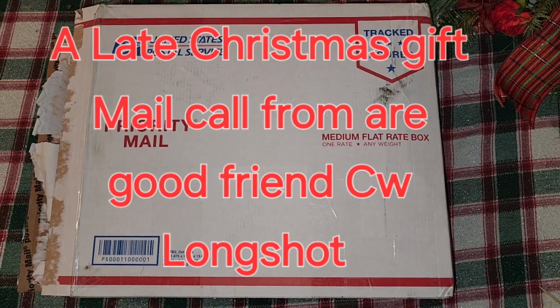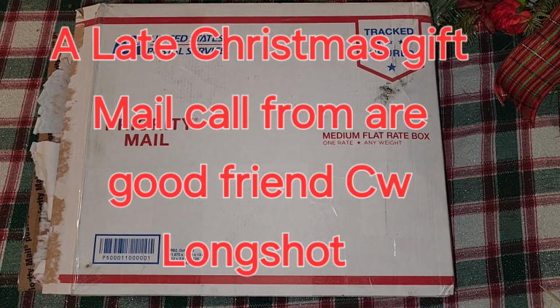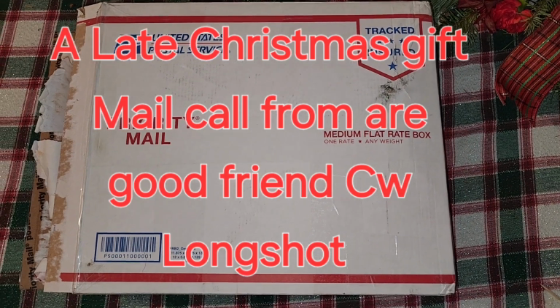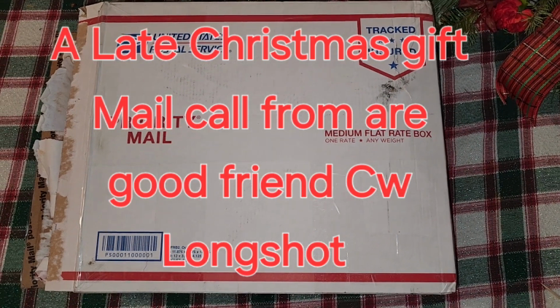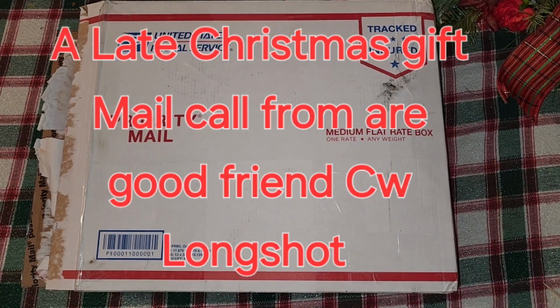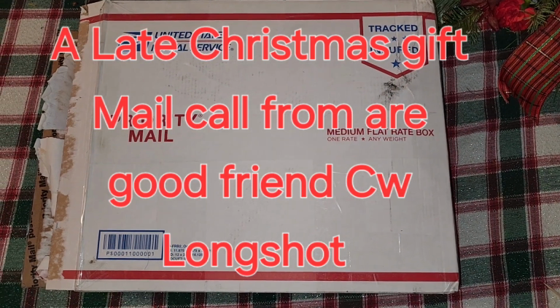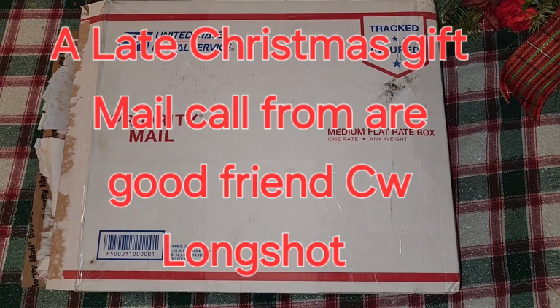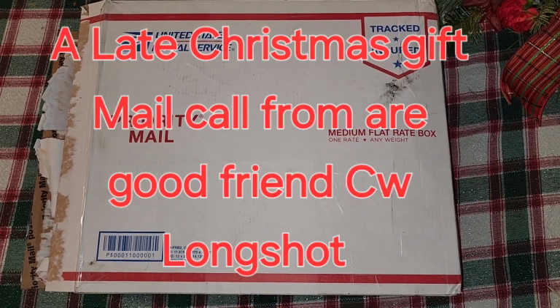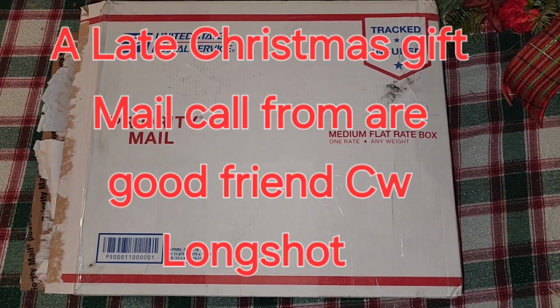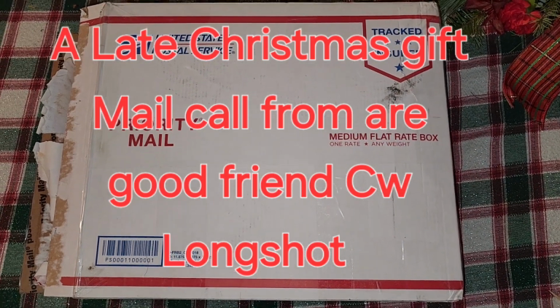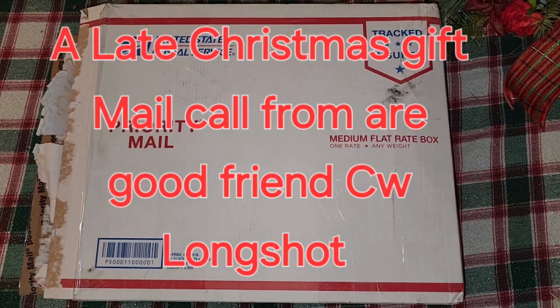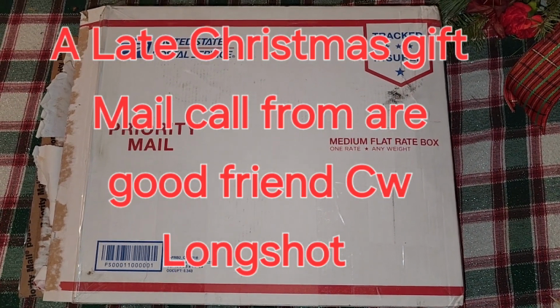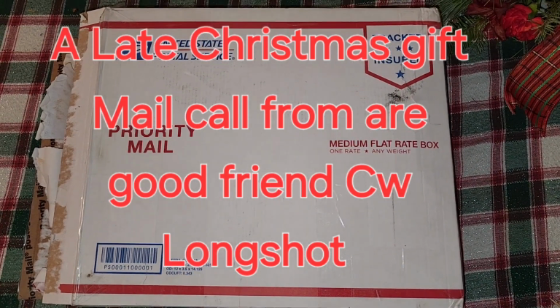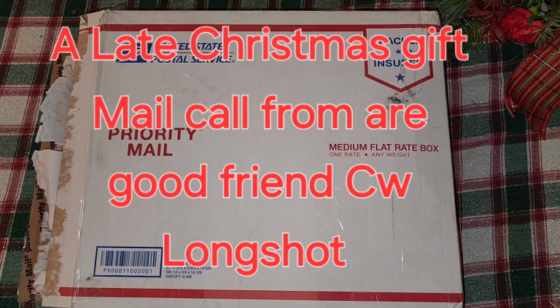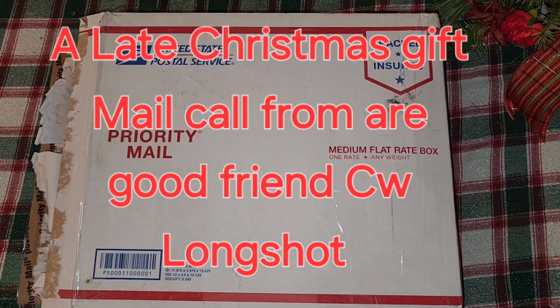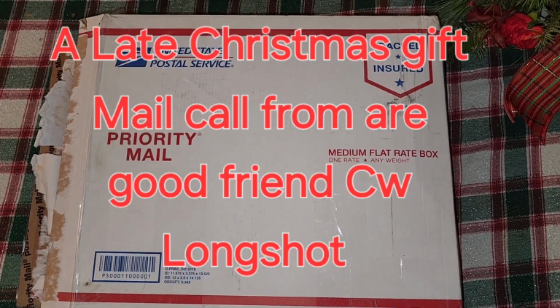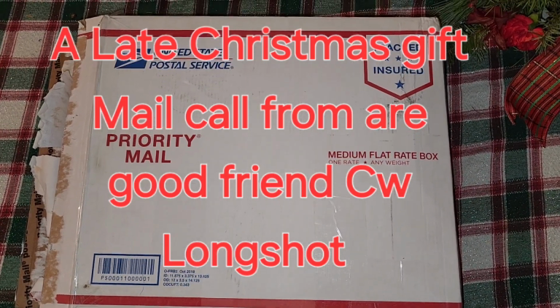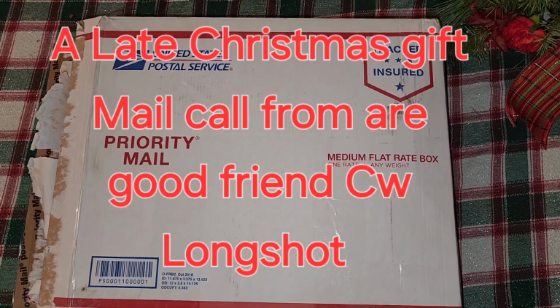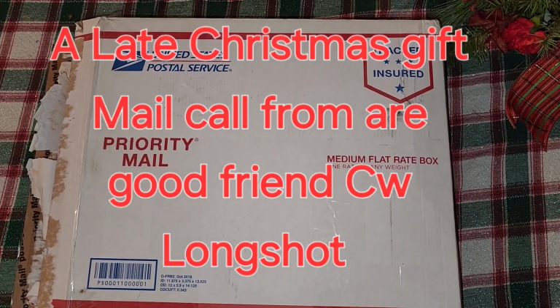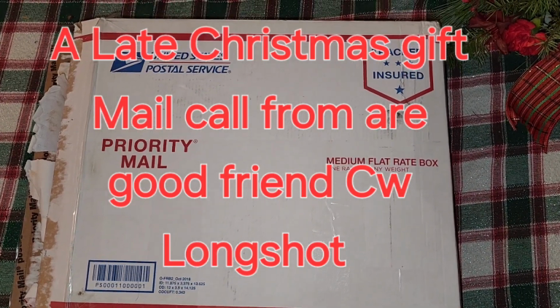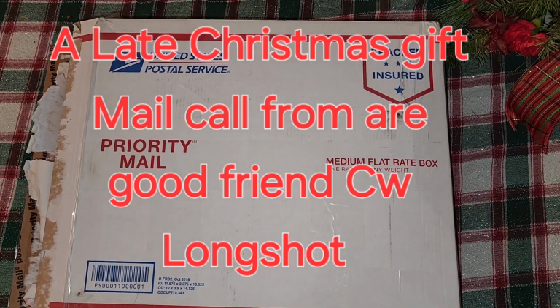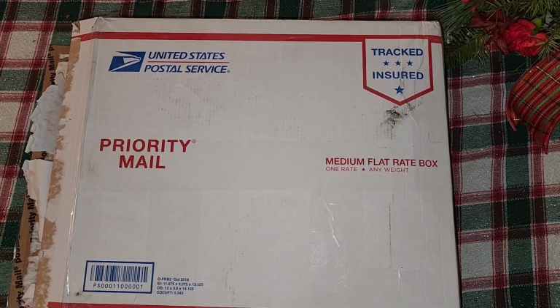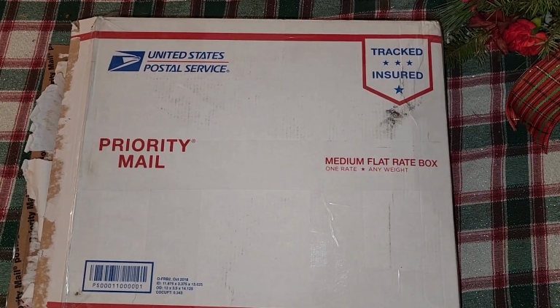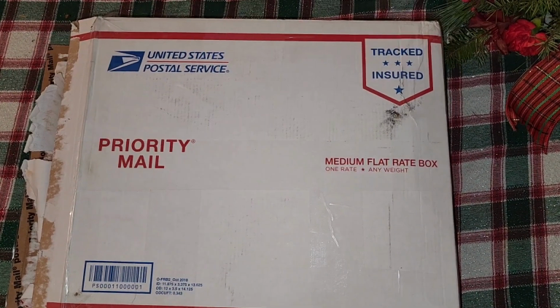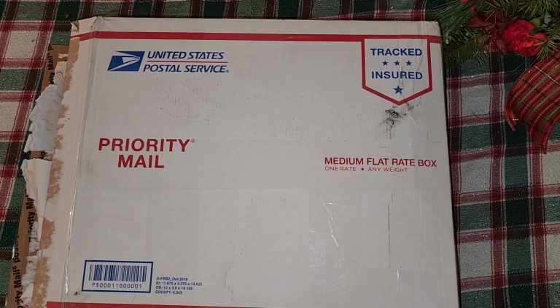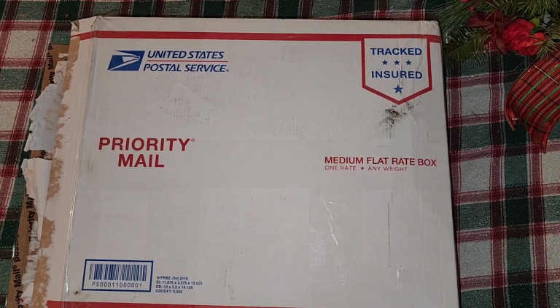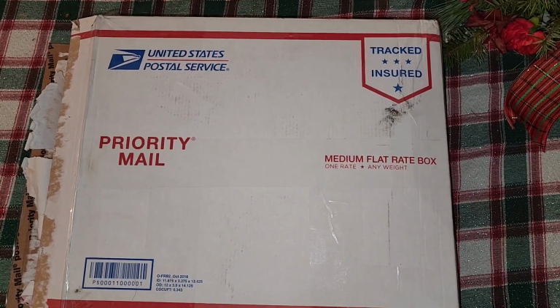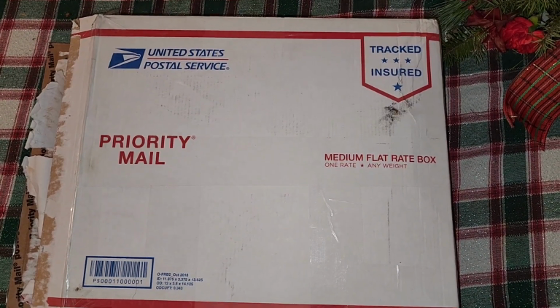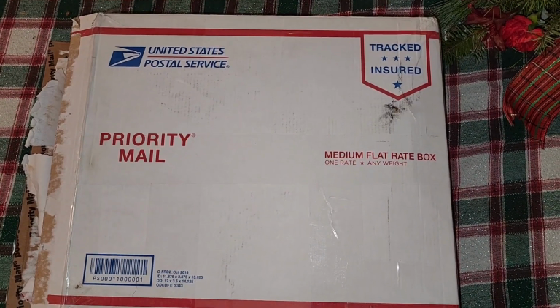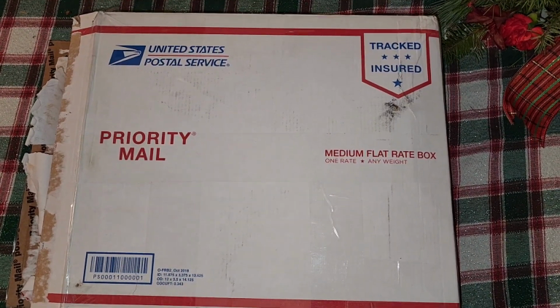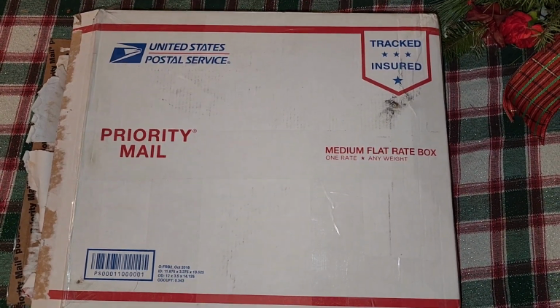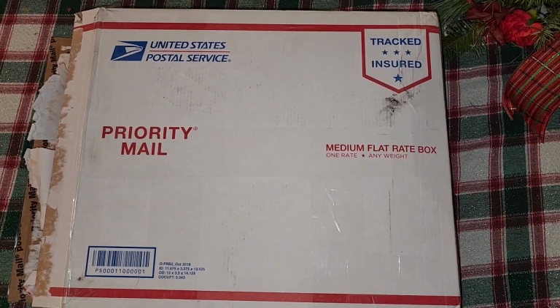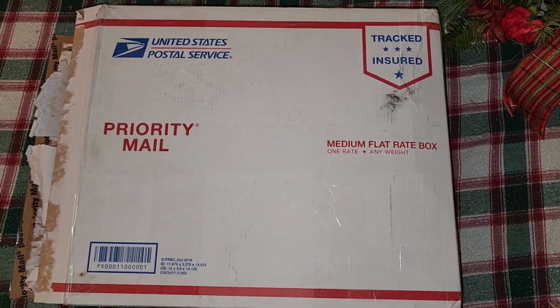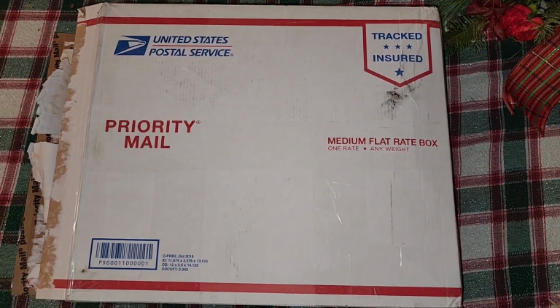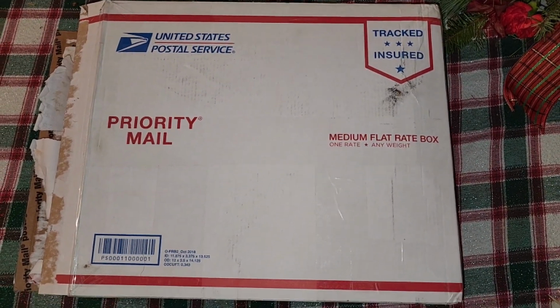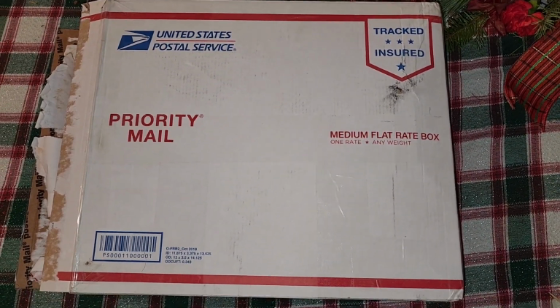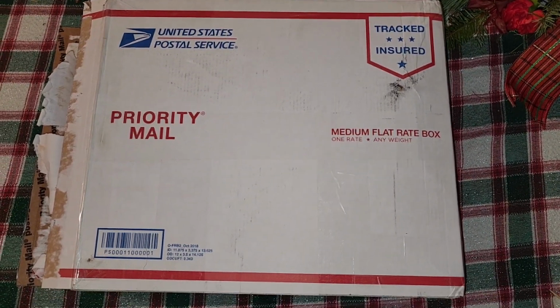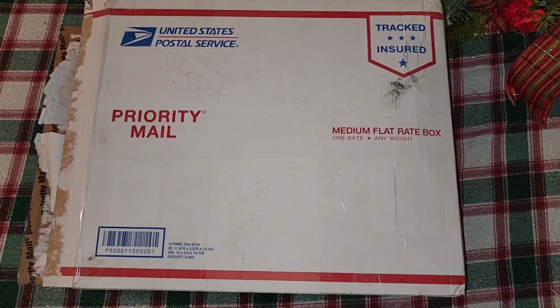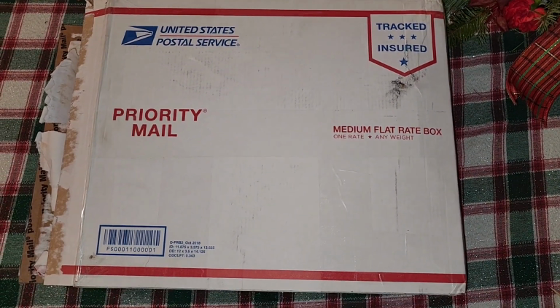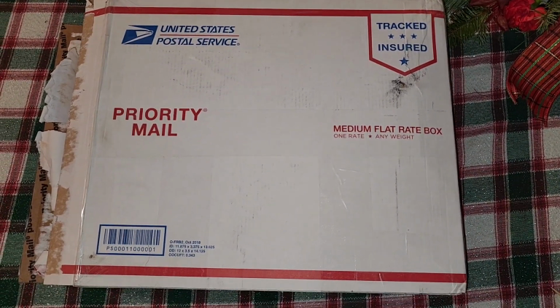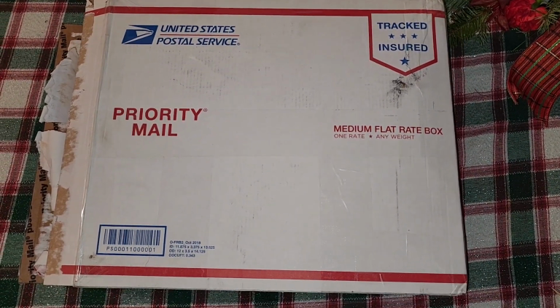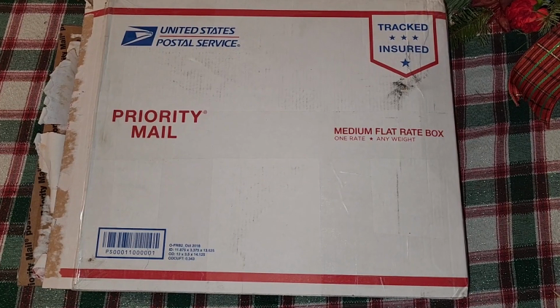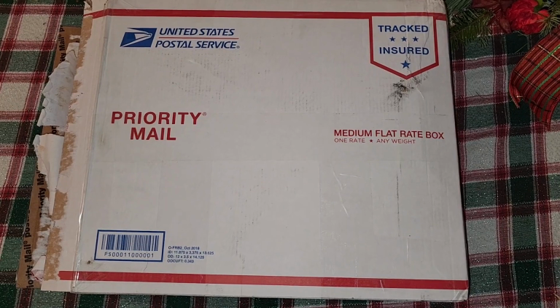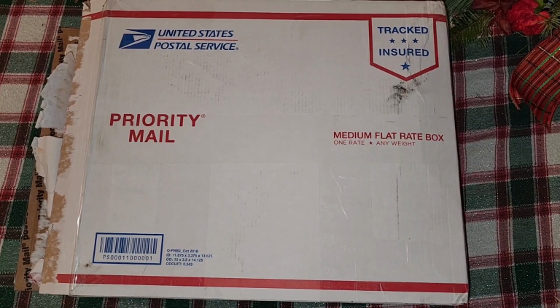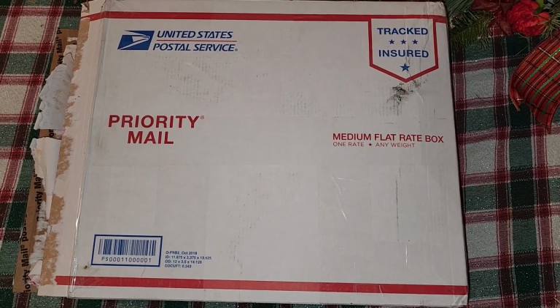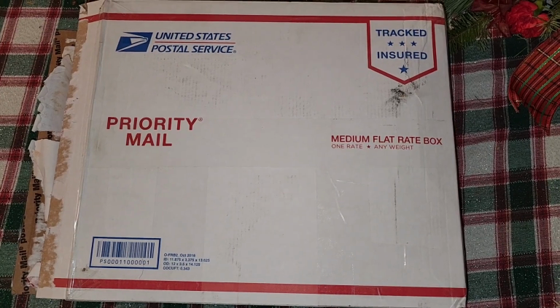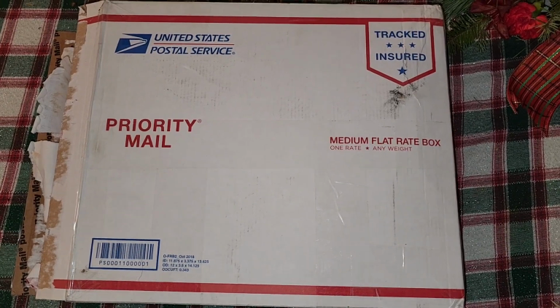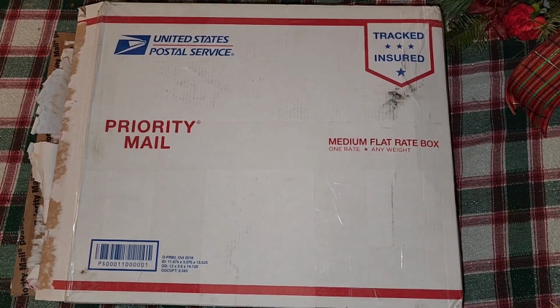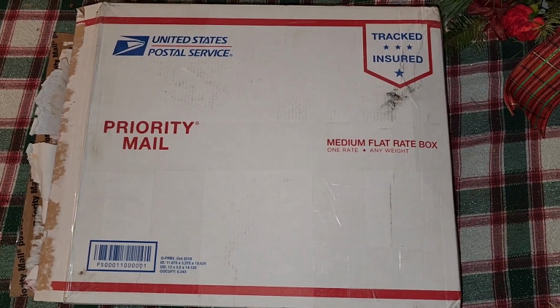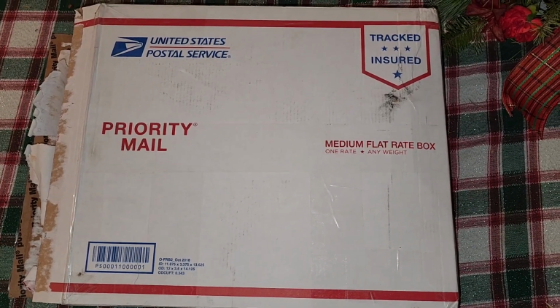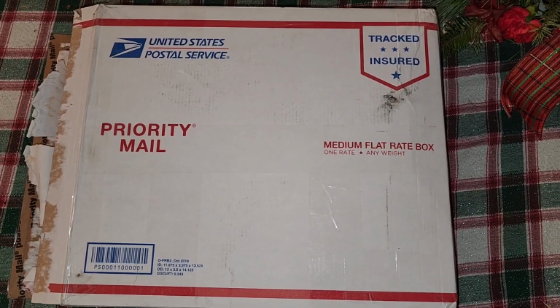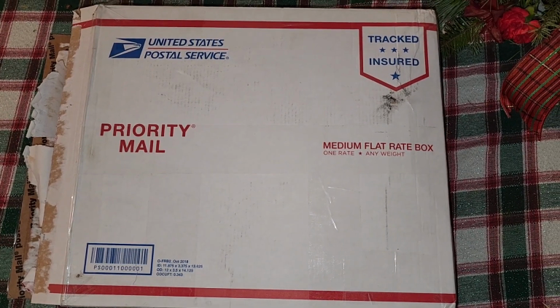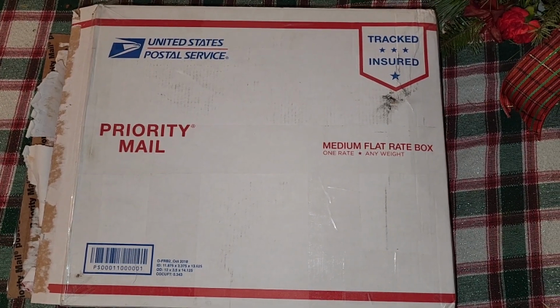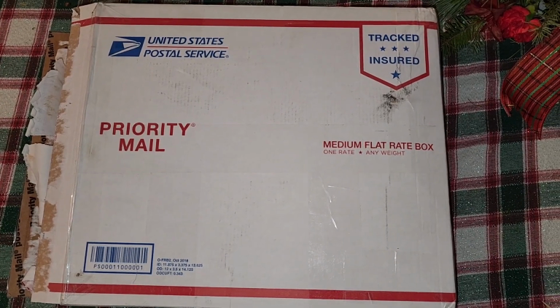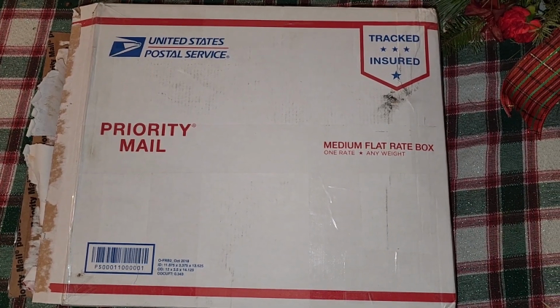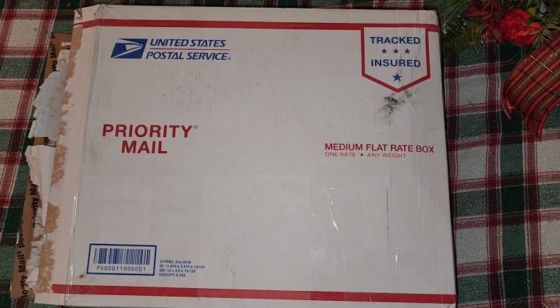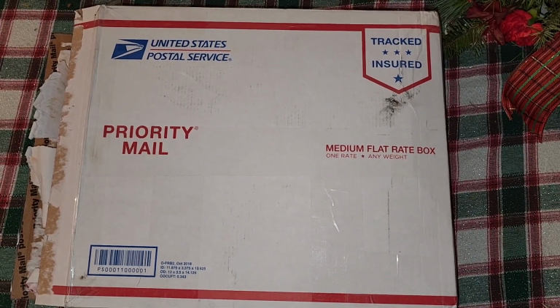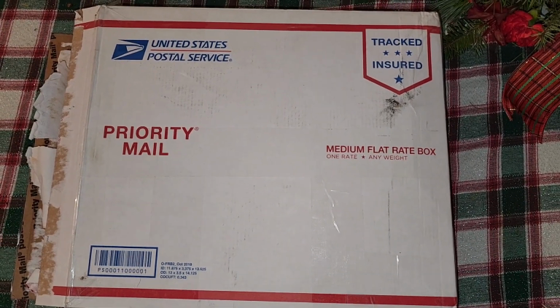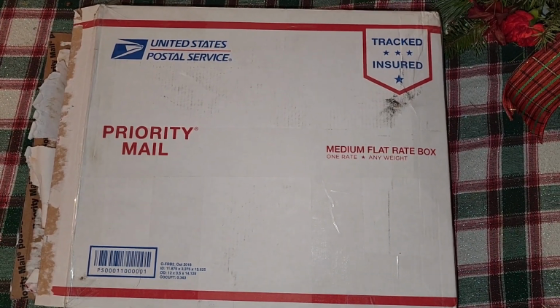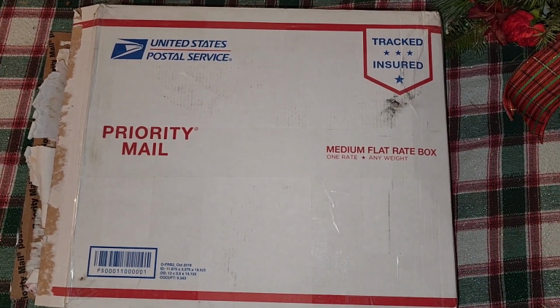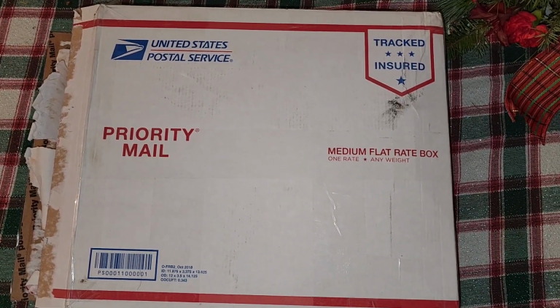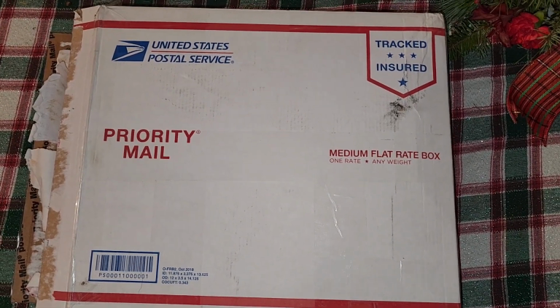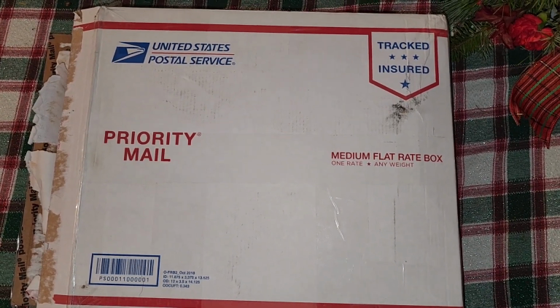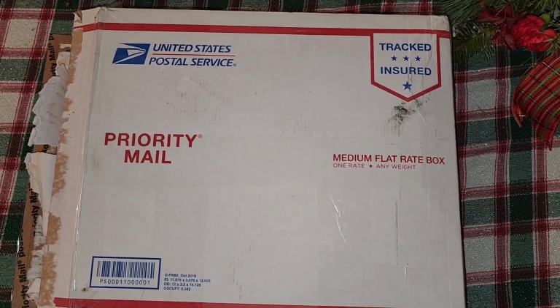Hey guys, happy Thursday night. I got a mail call in today — just opened the box out.